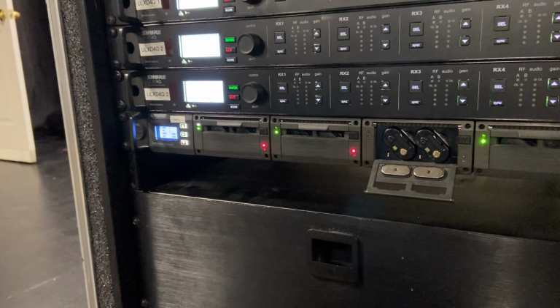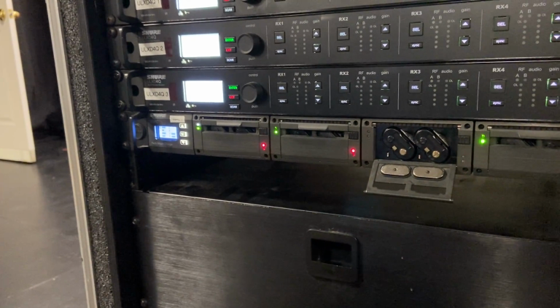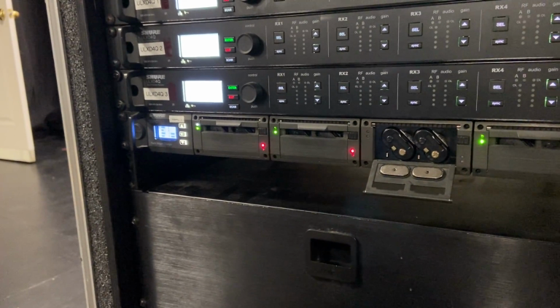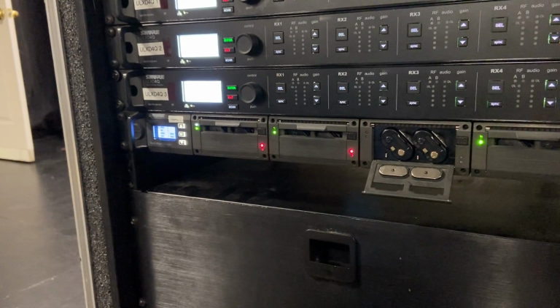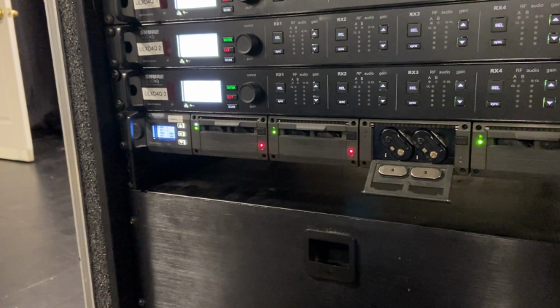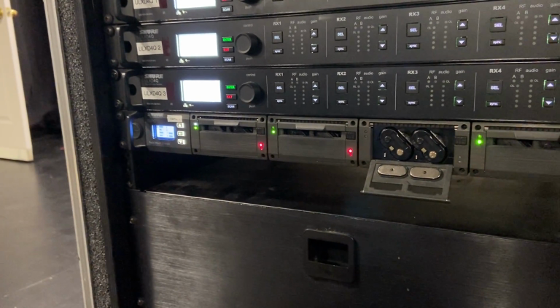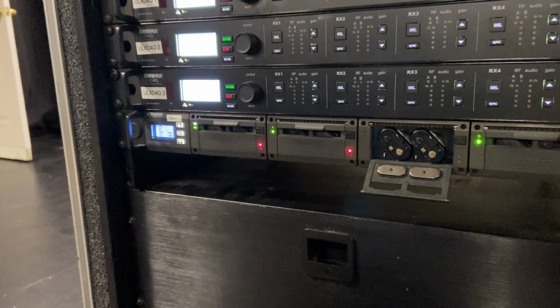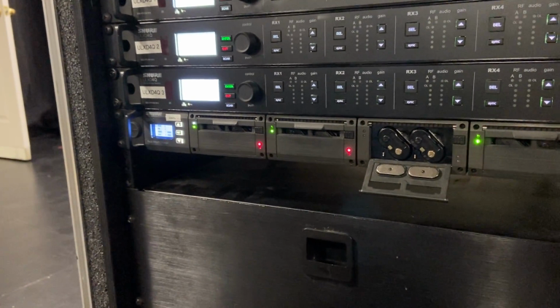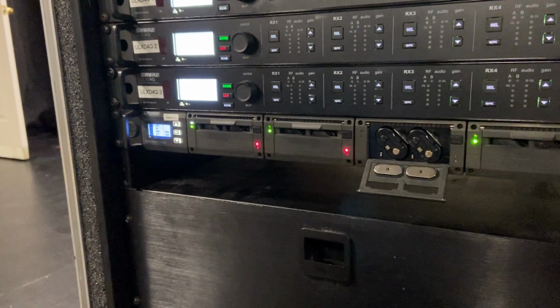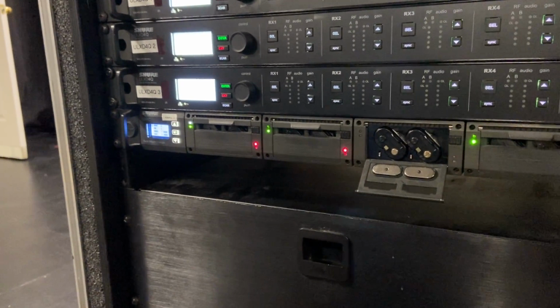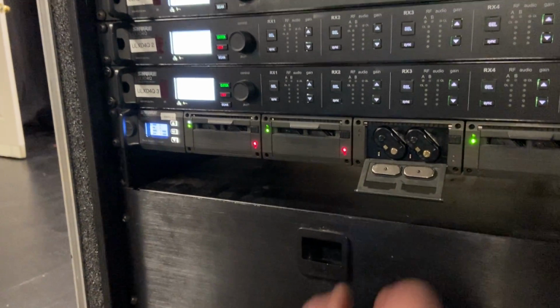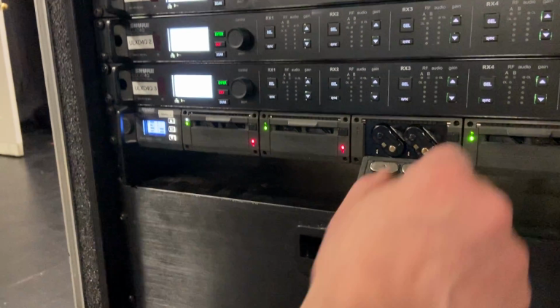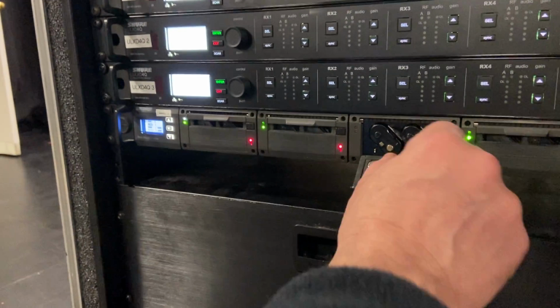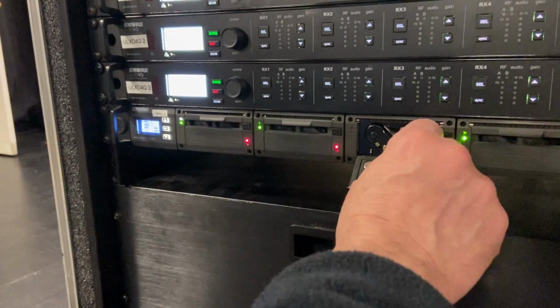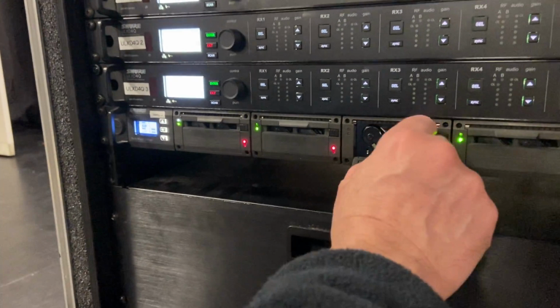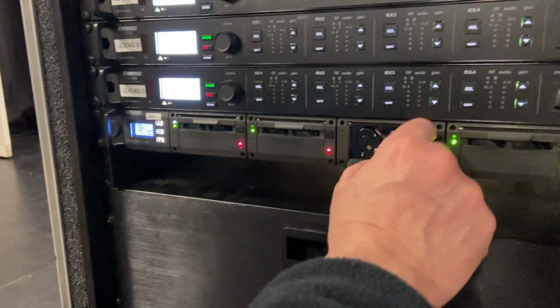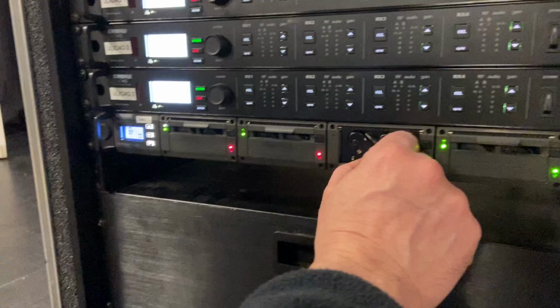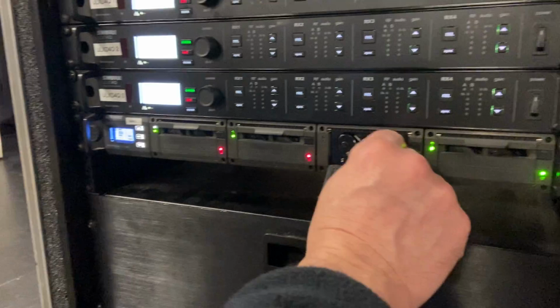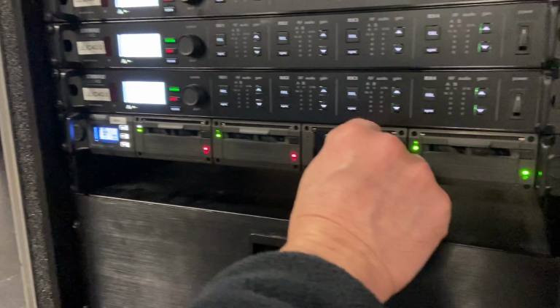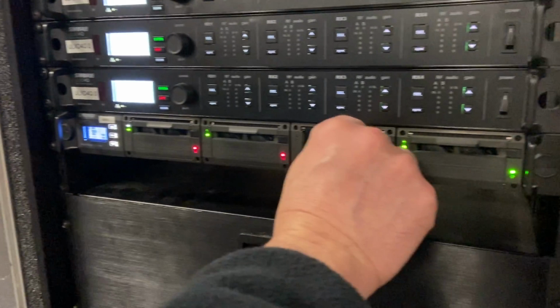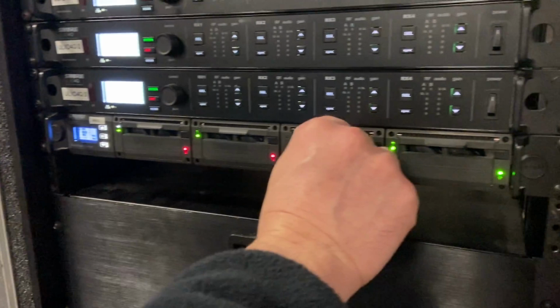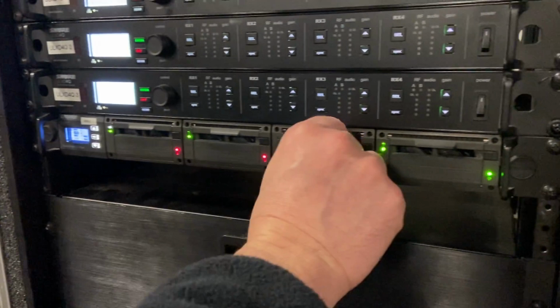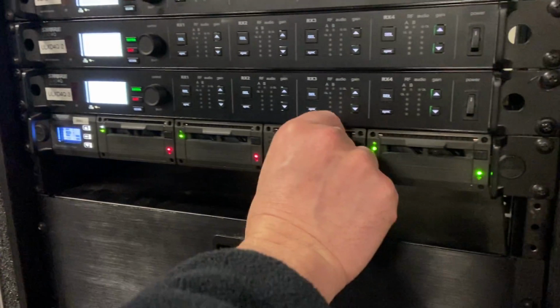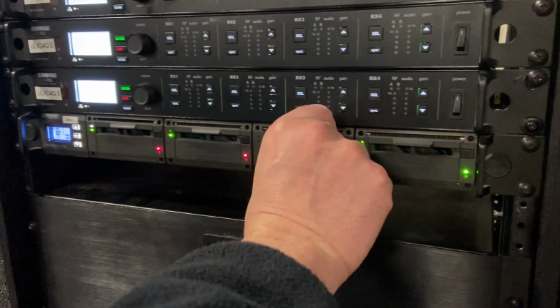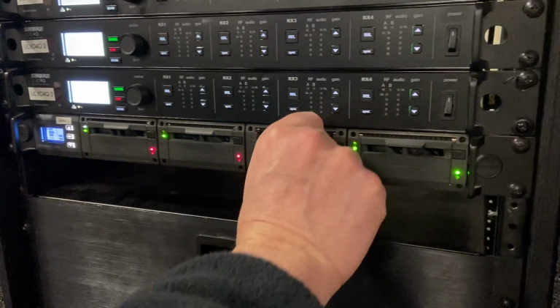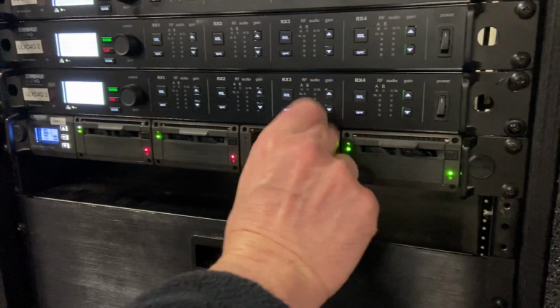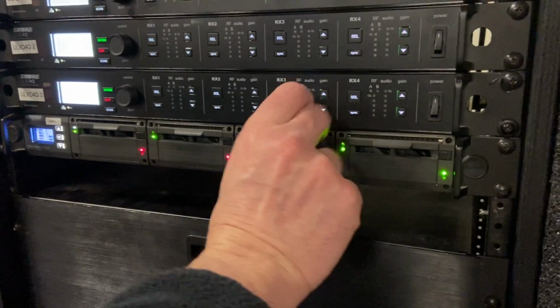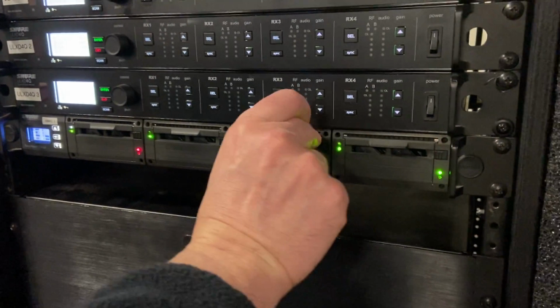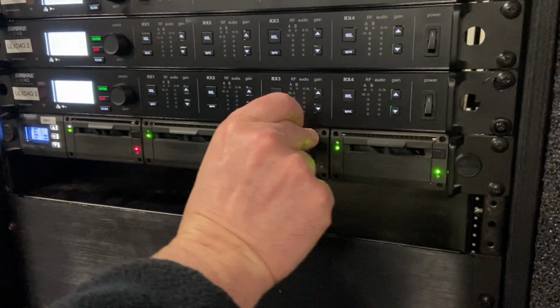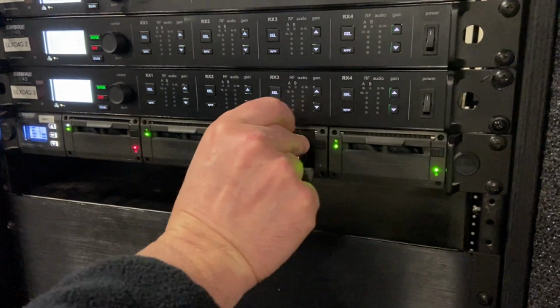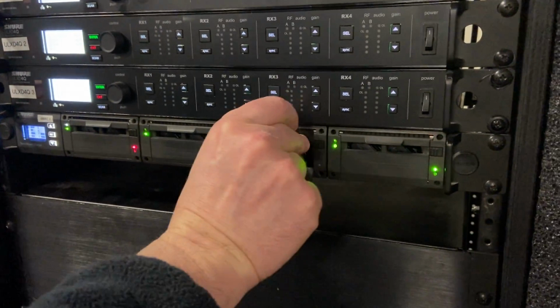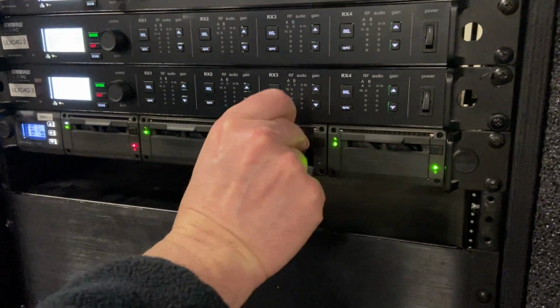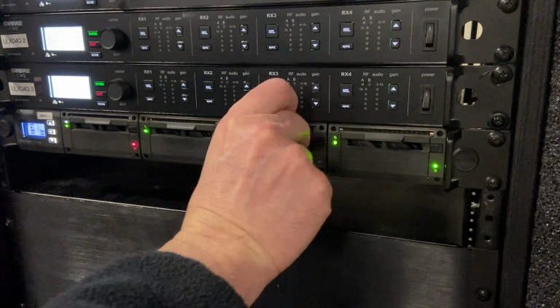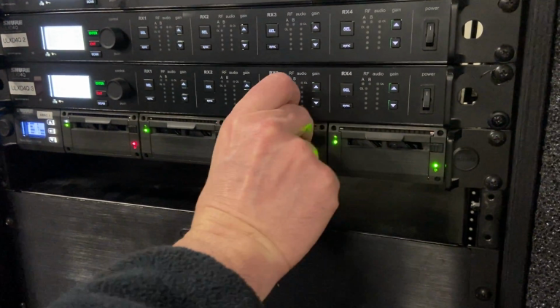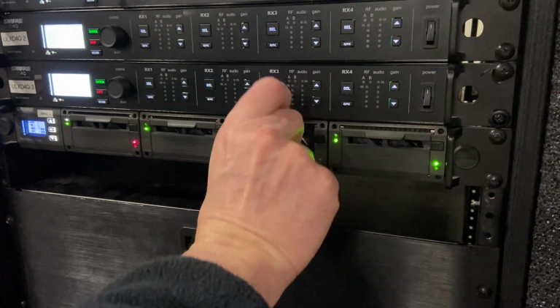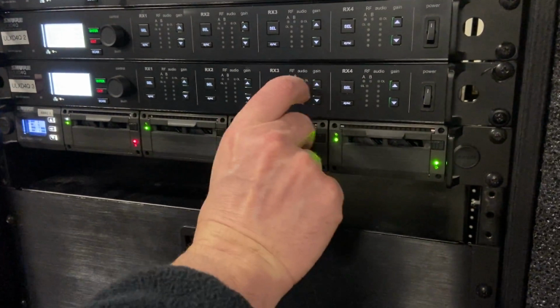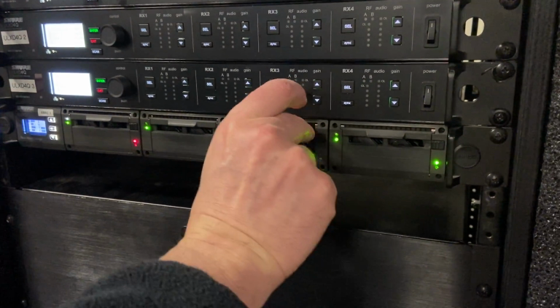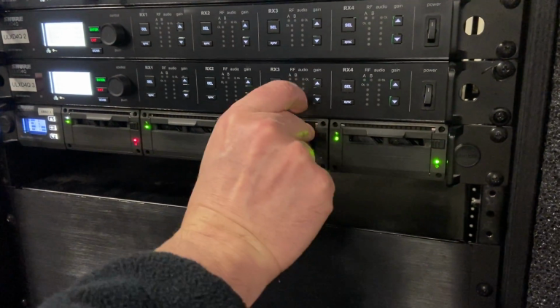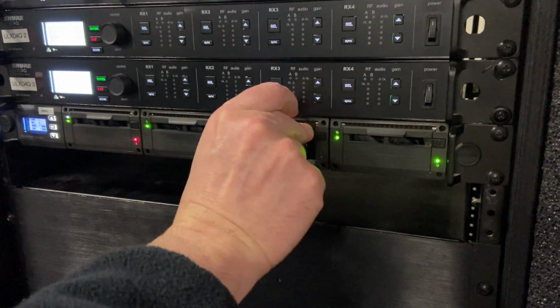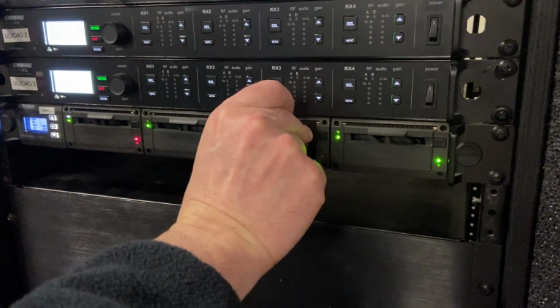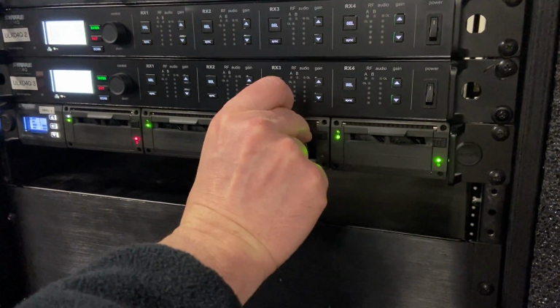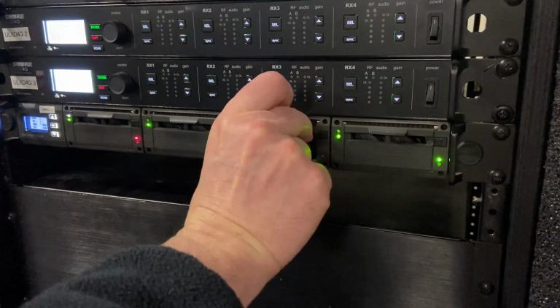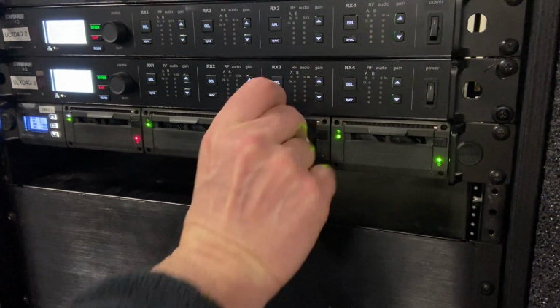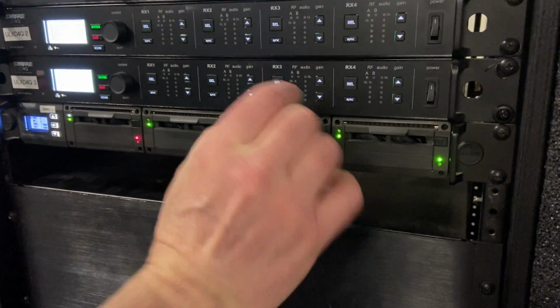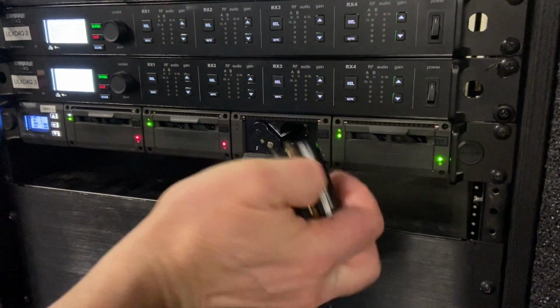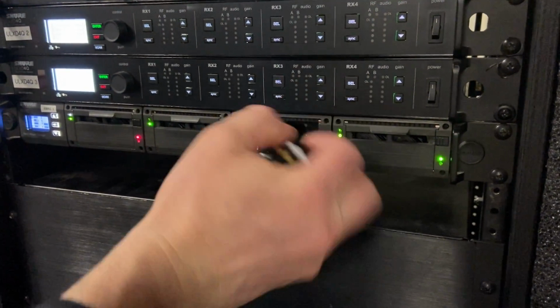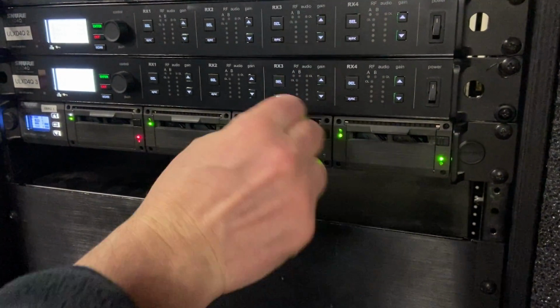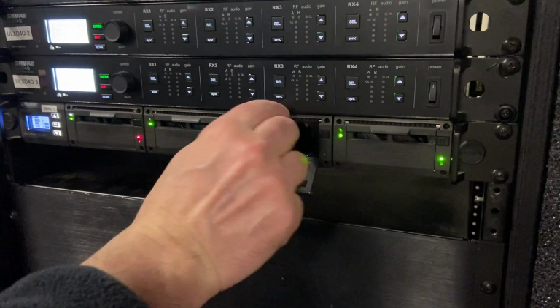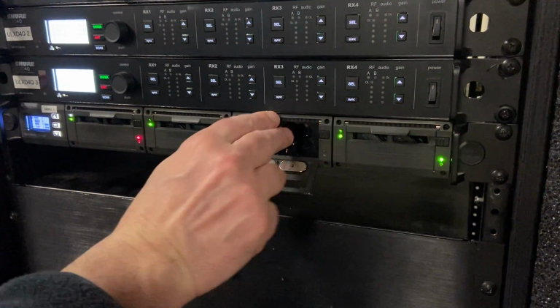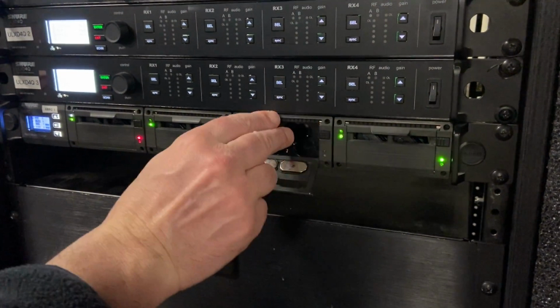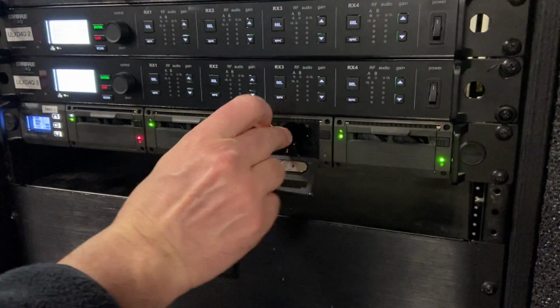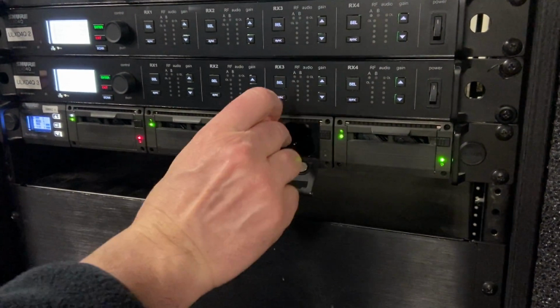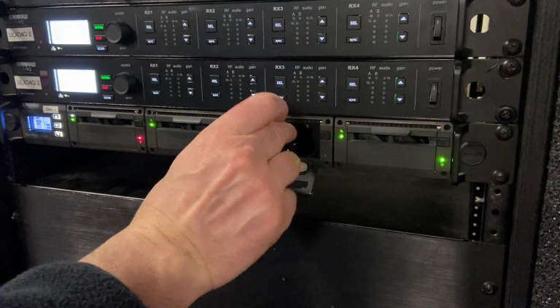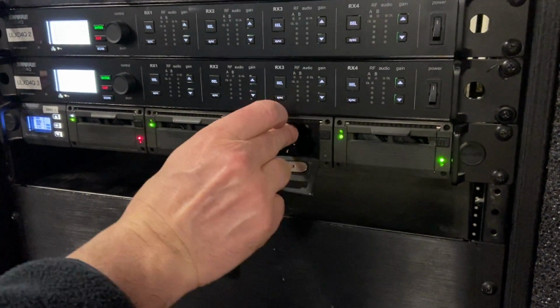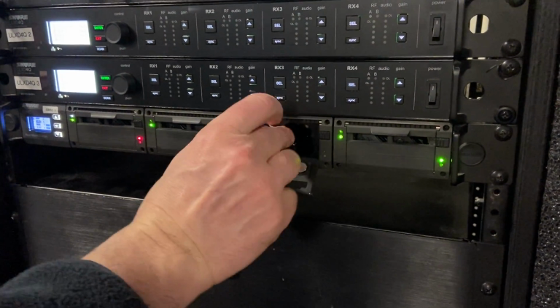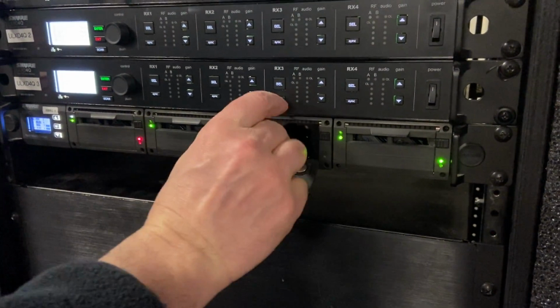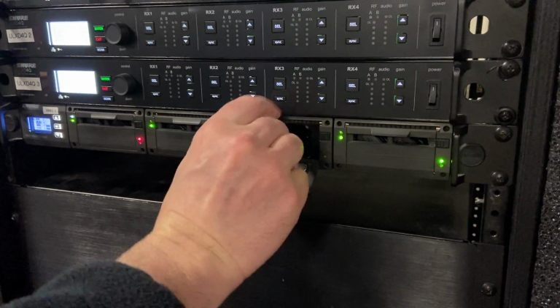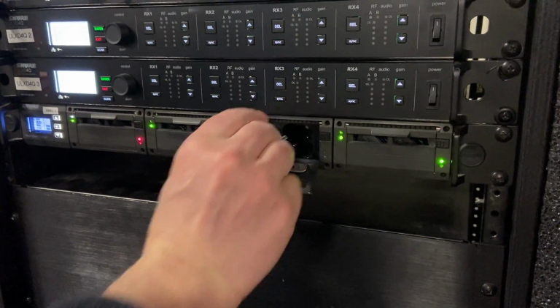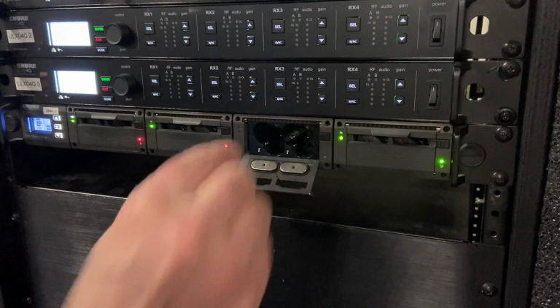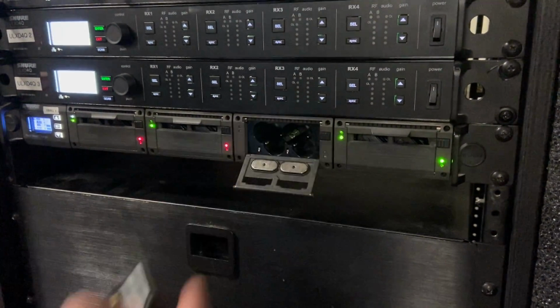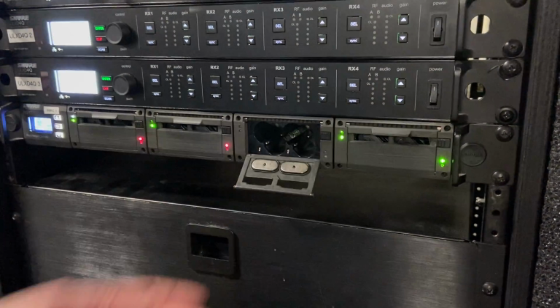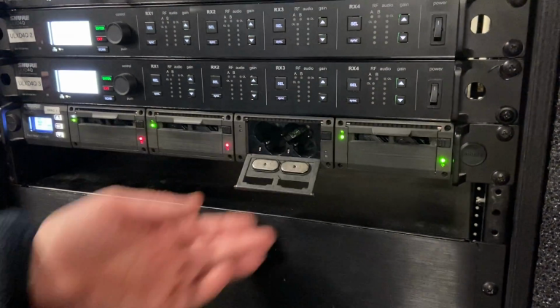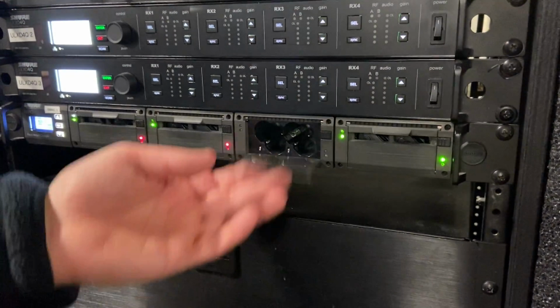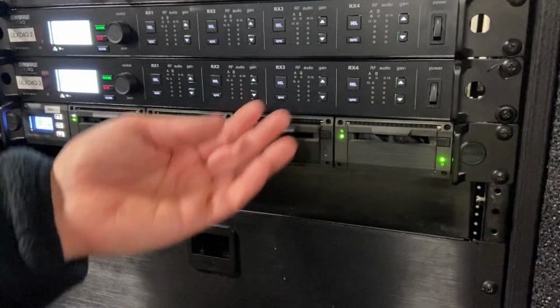Flip the battery around — nothing should be flashing and everything should either be red or green. I'm going to grab these two batteries that were green a moment ago and use those to battery up the ULXD.